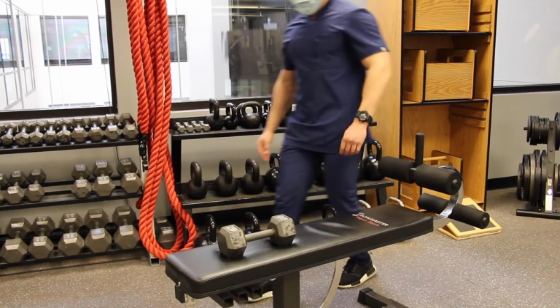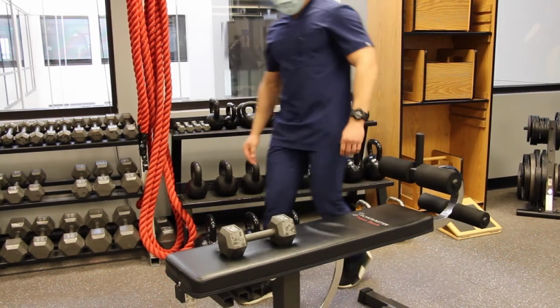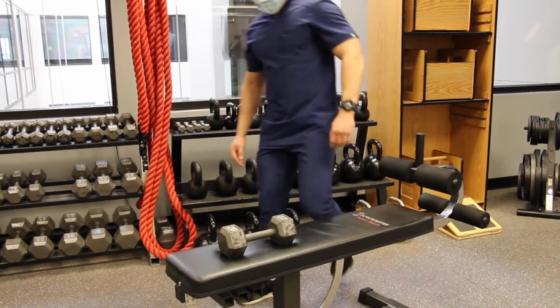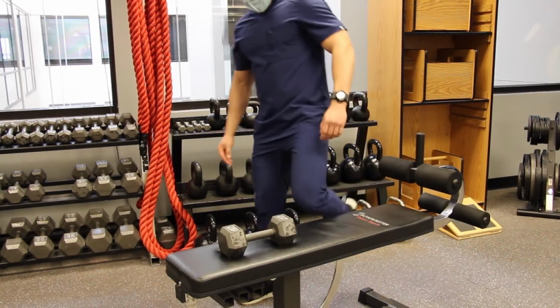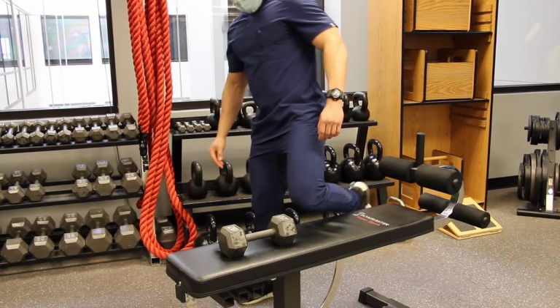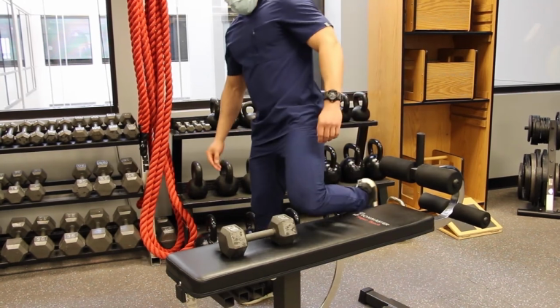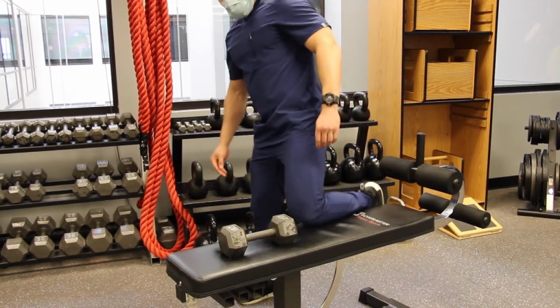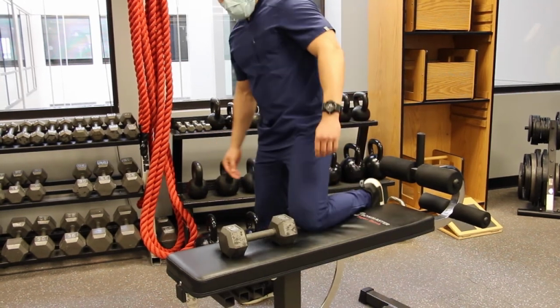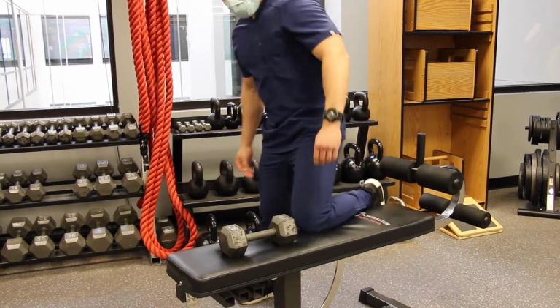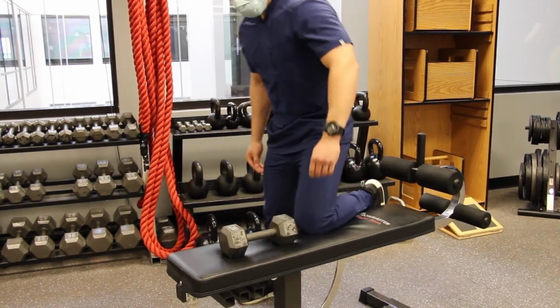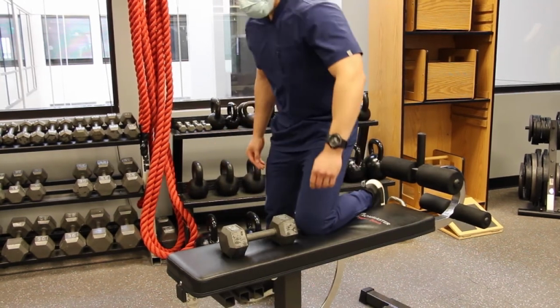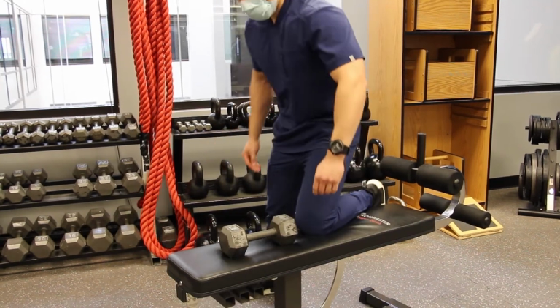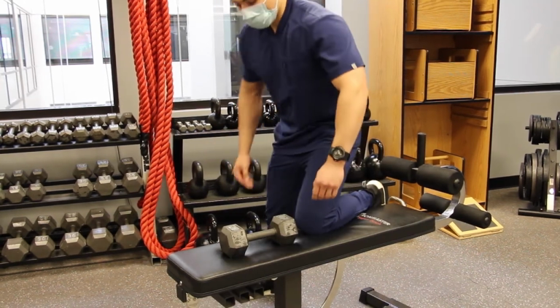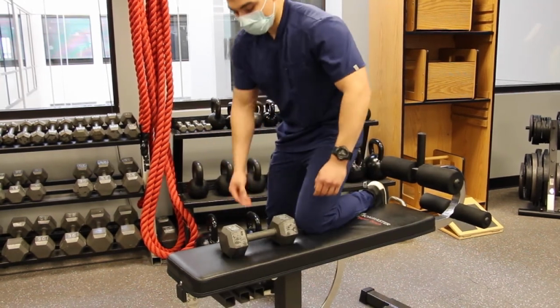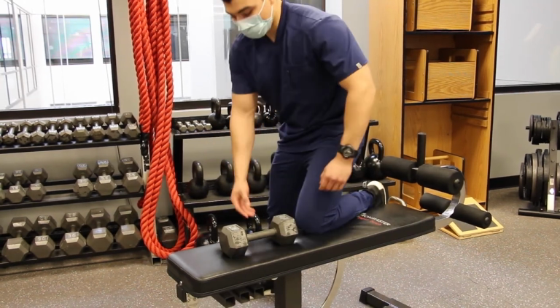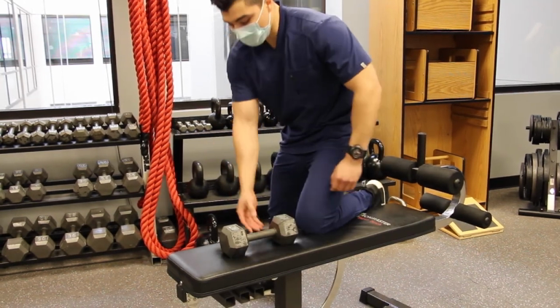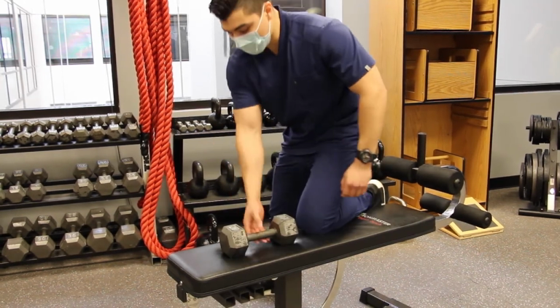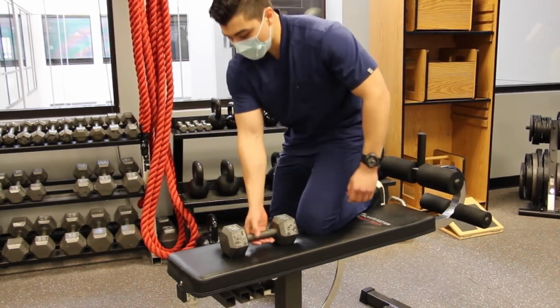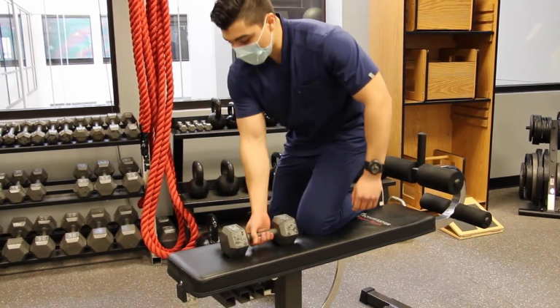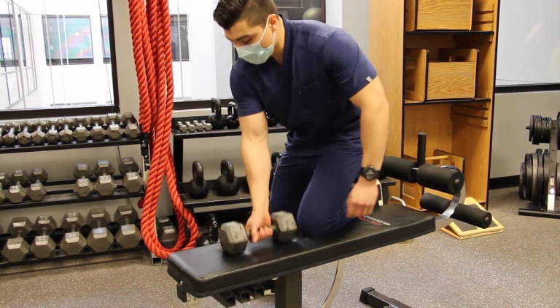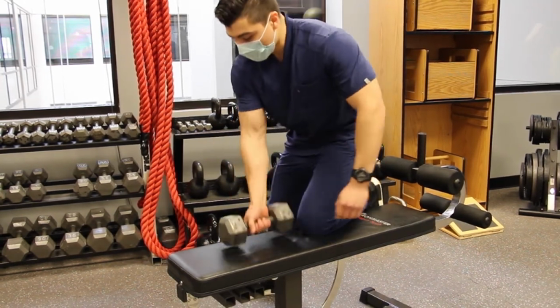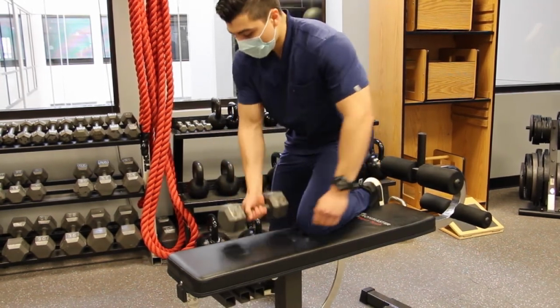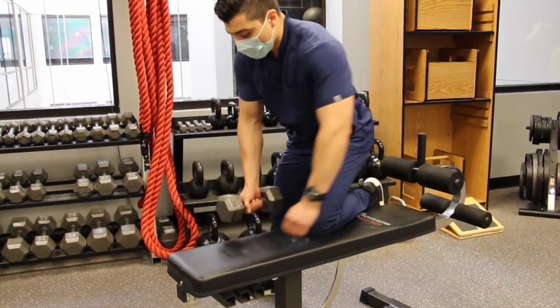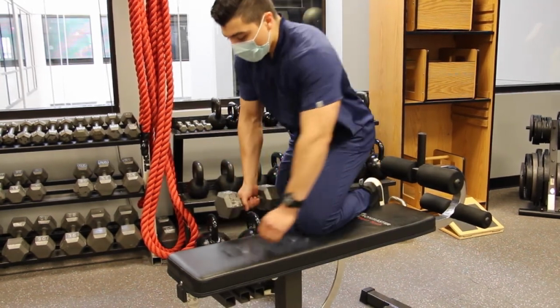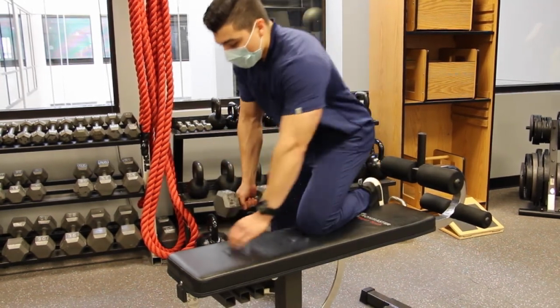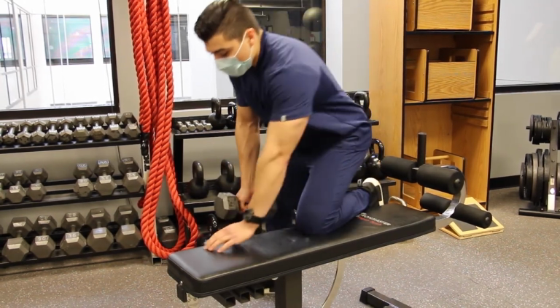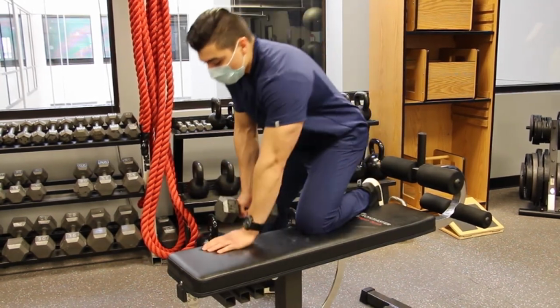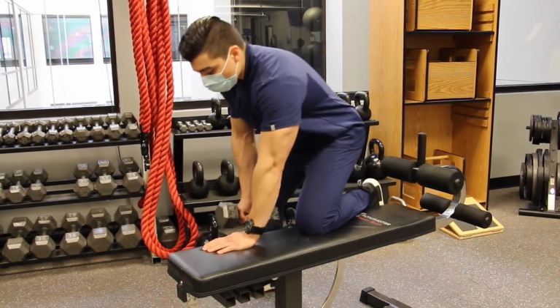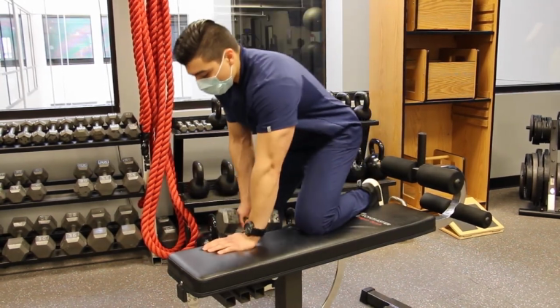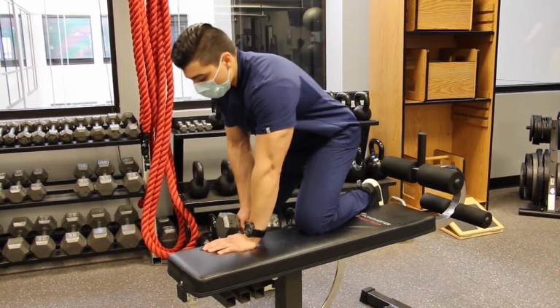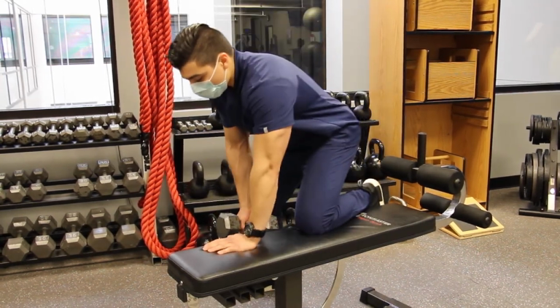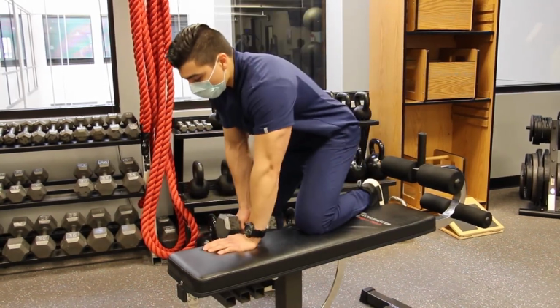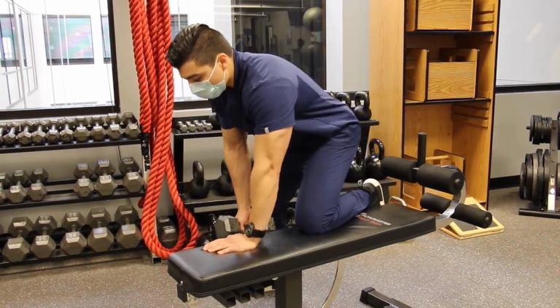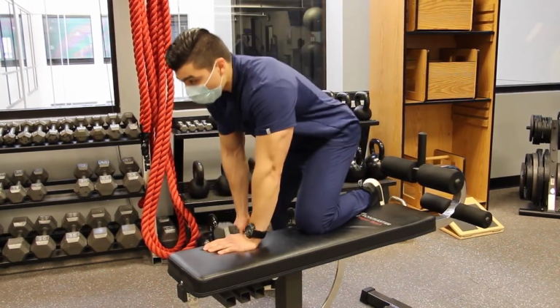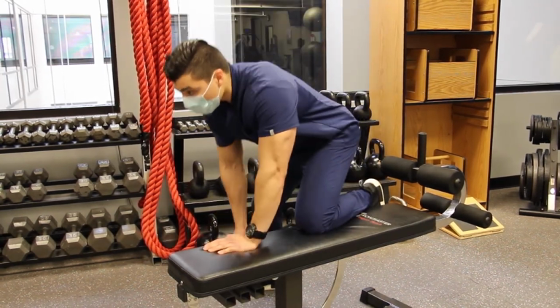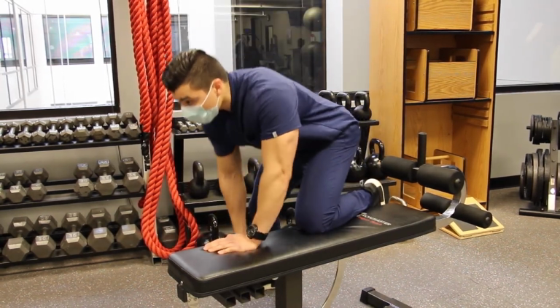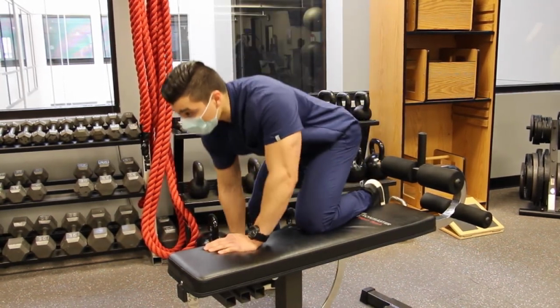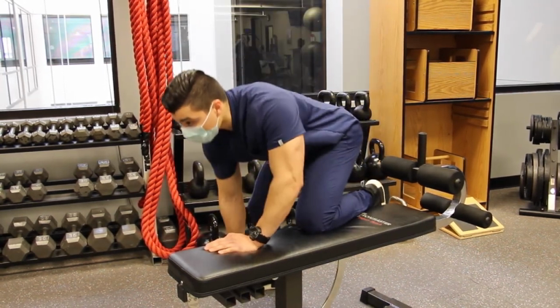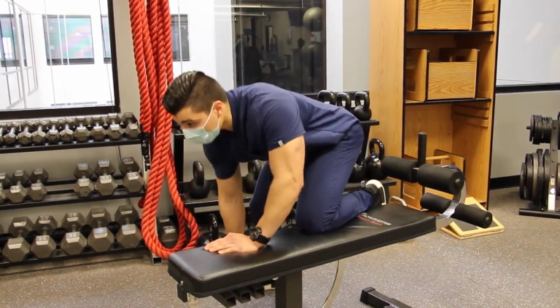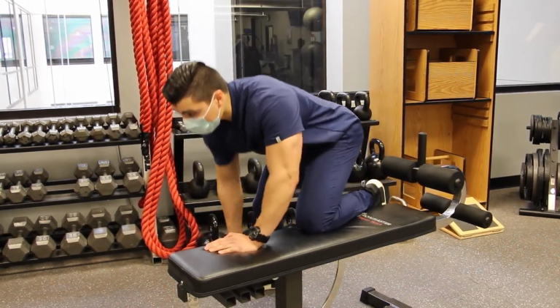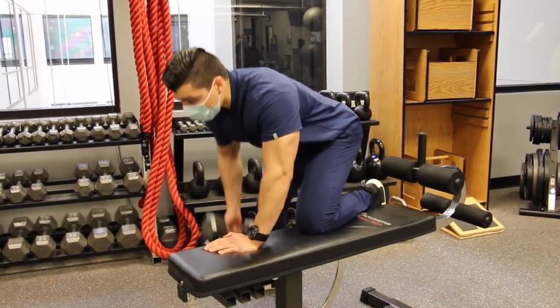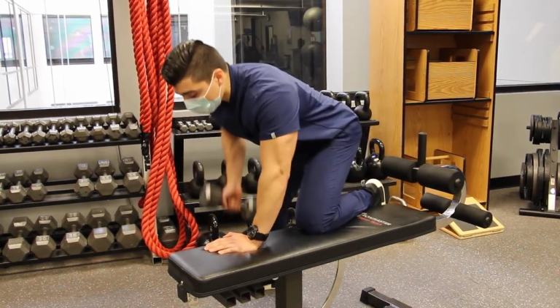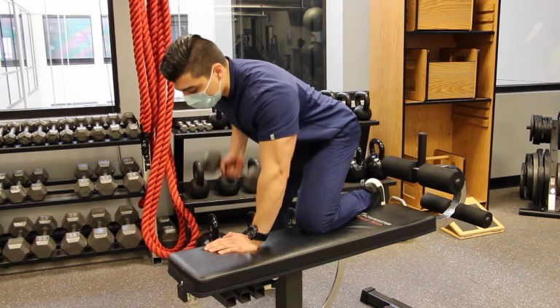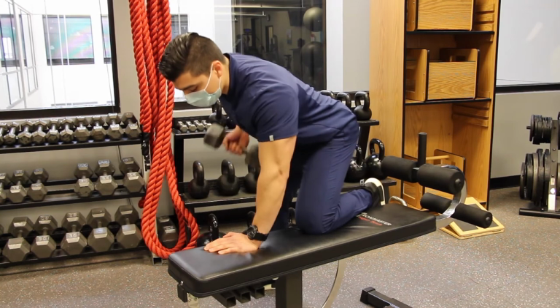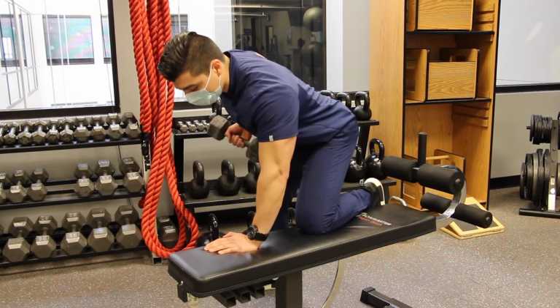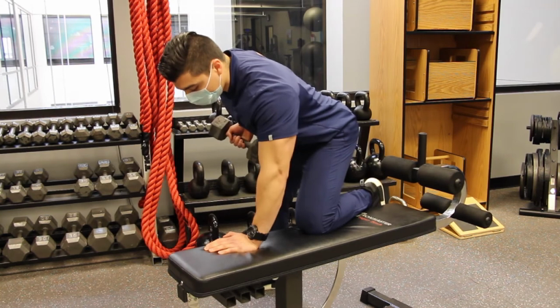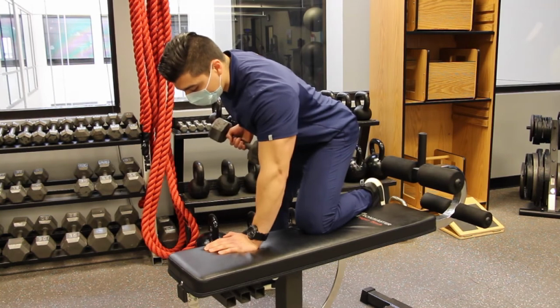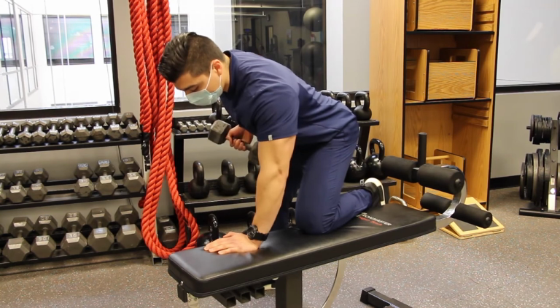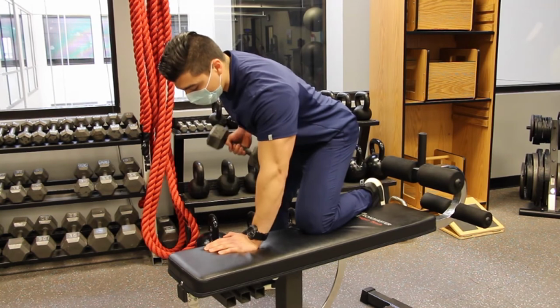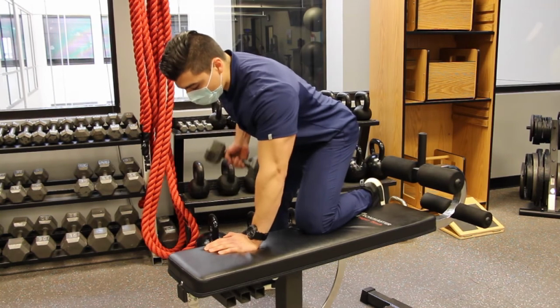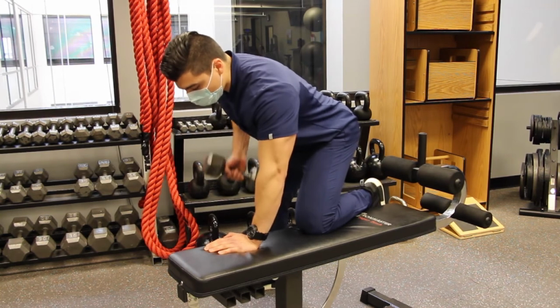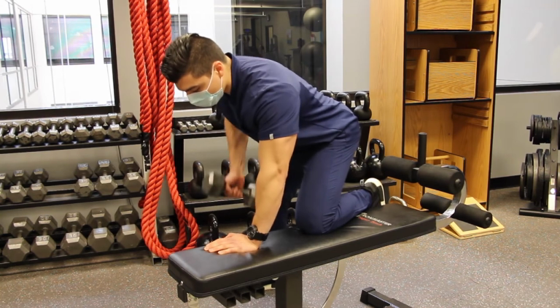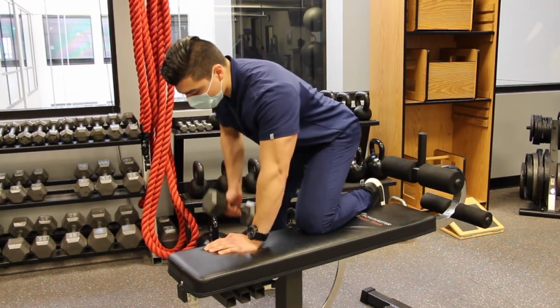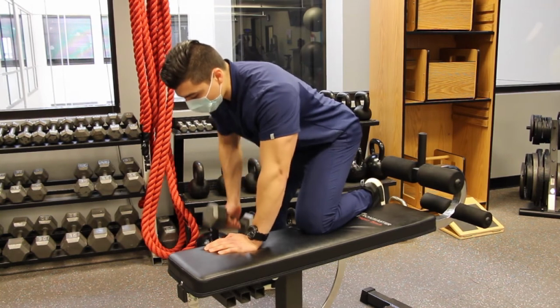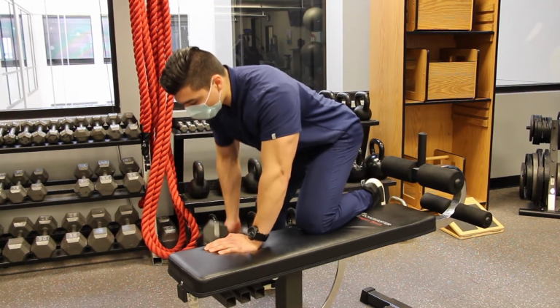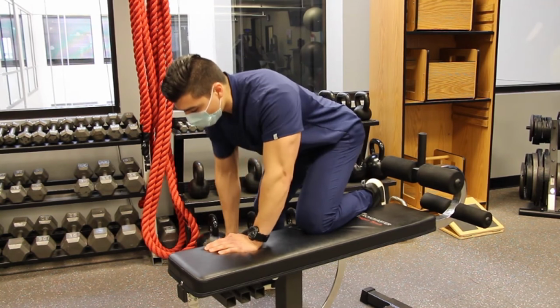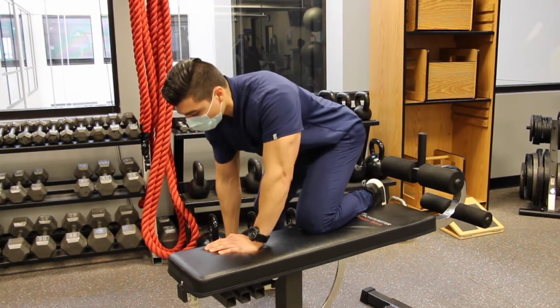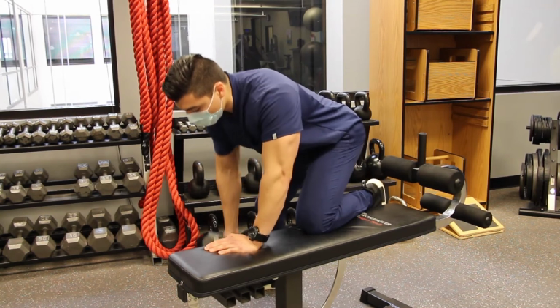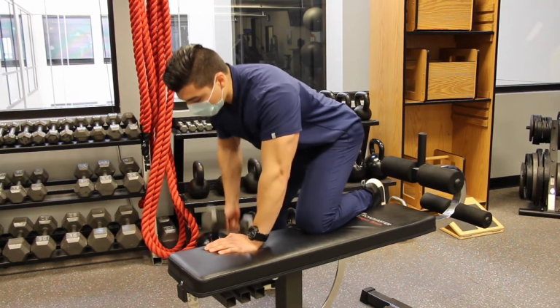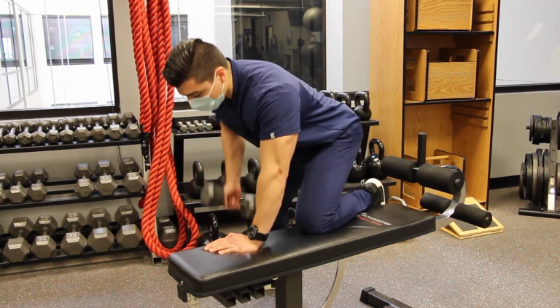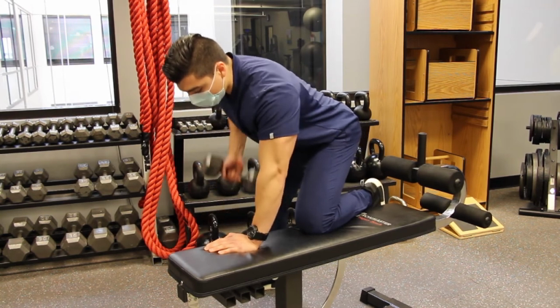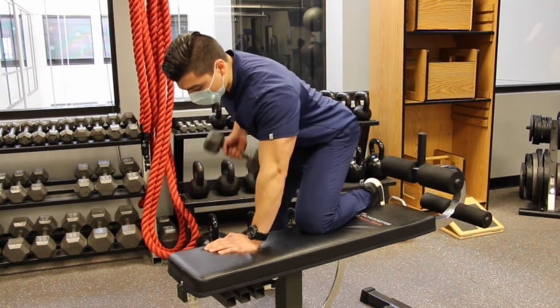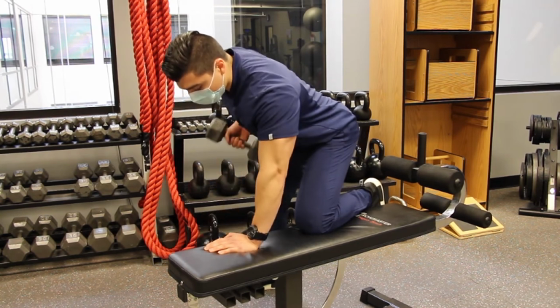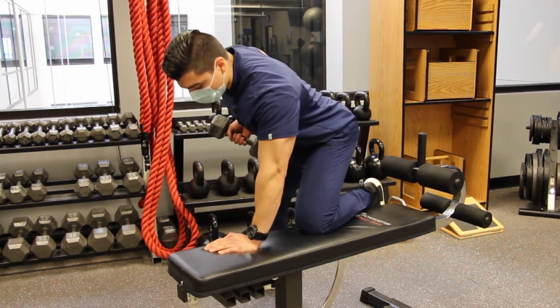do not let your shoulder blade protract all the way down. Repeat on the opposite side. Do this exercise 3-4 sets of 10-15 repetitions, alternating sides.